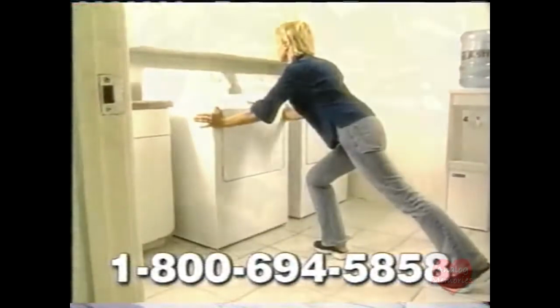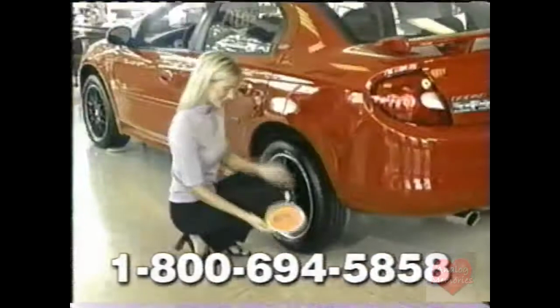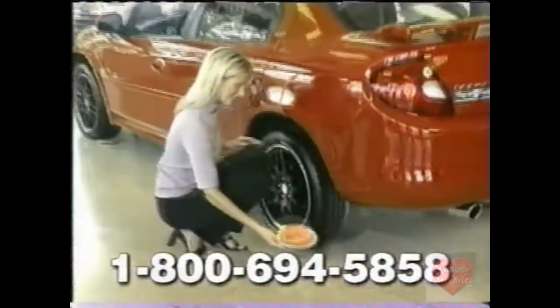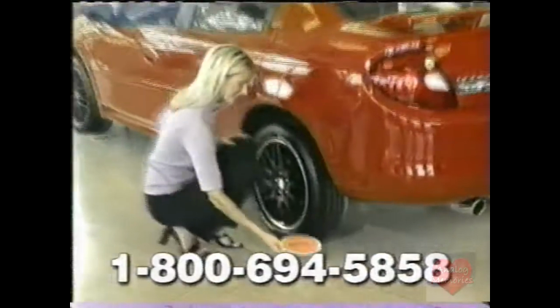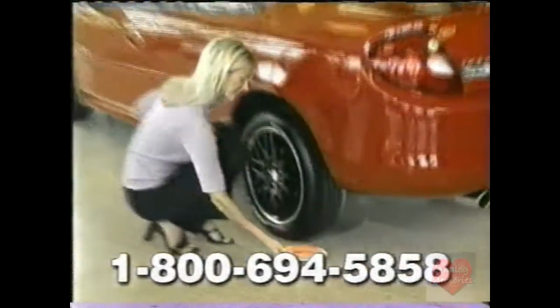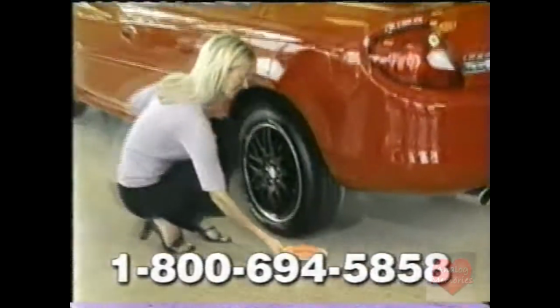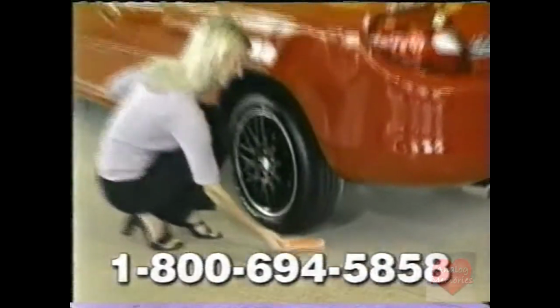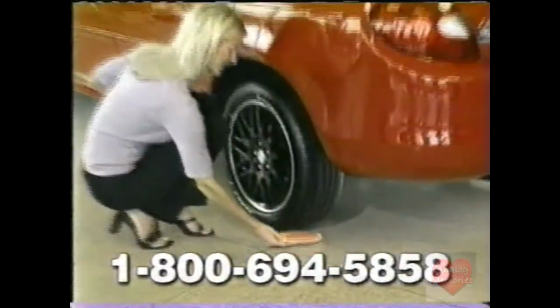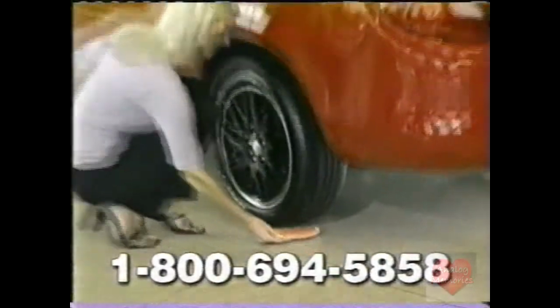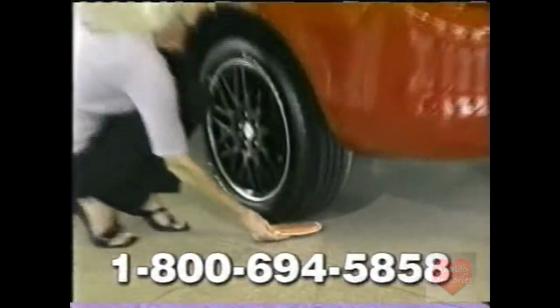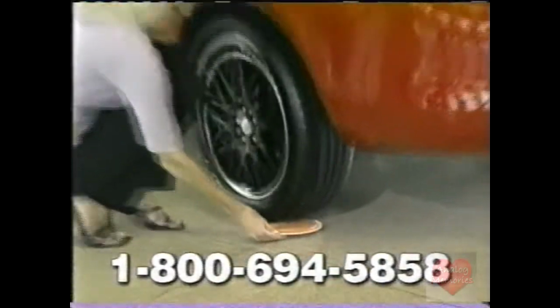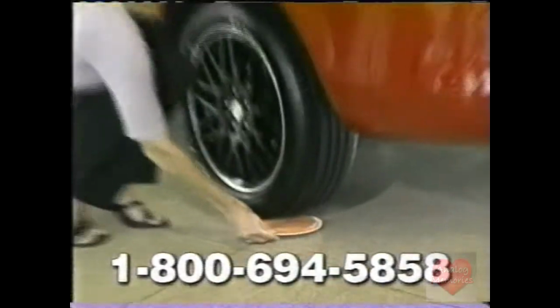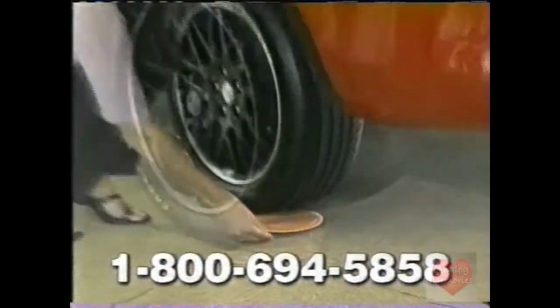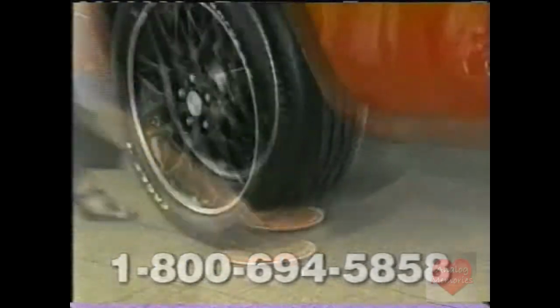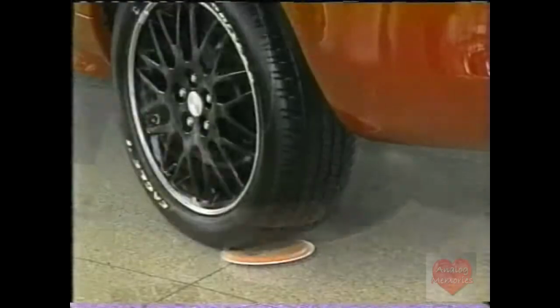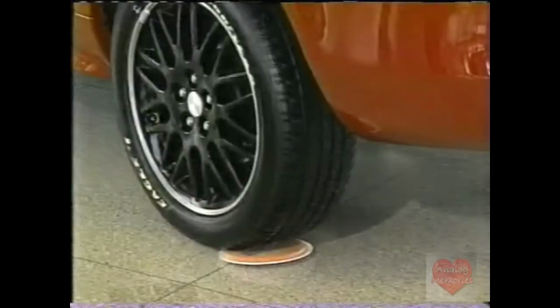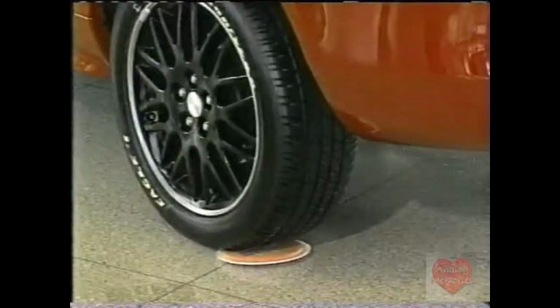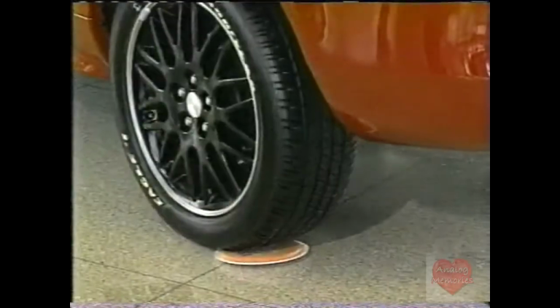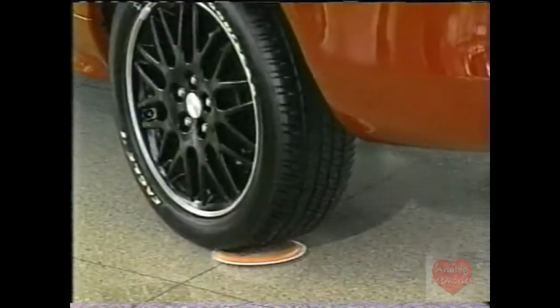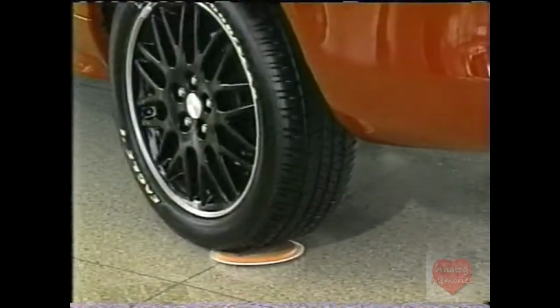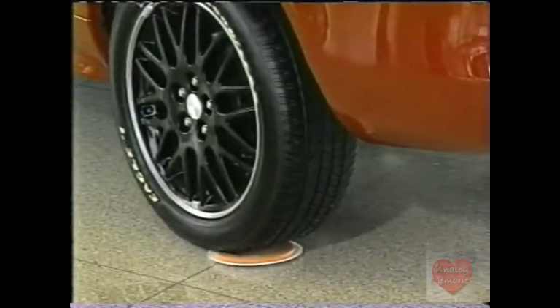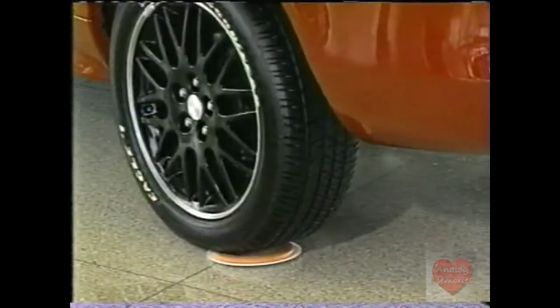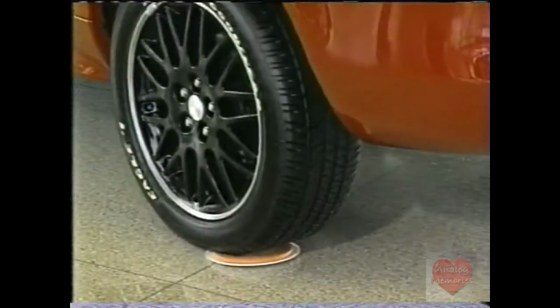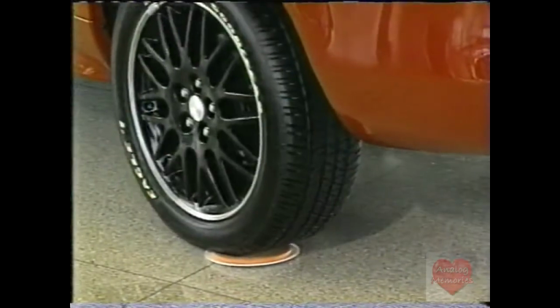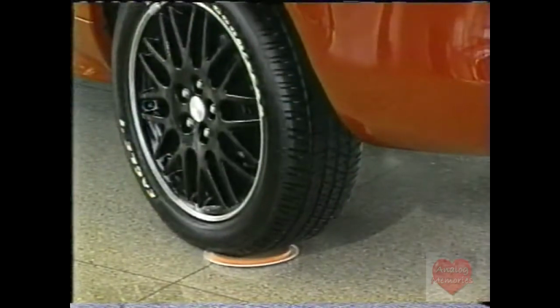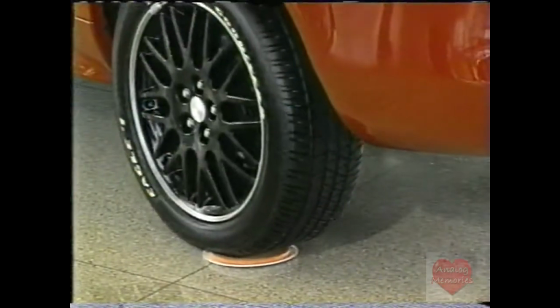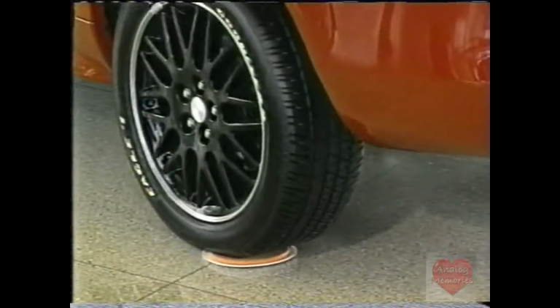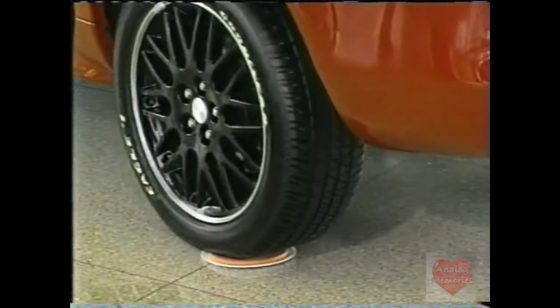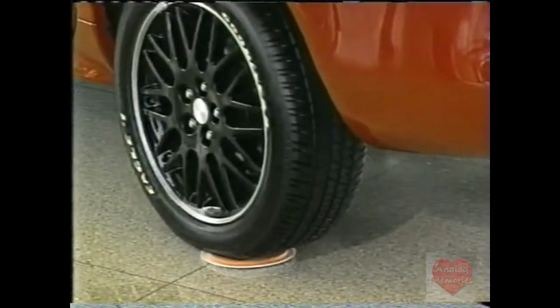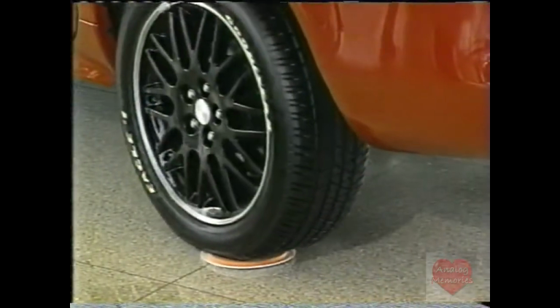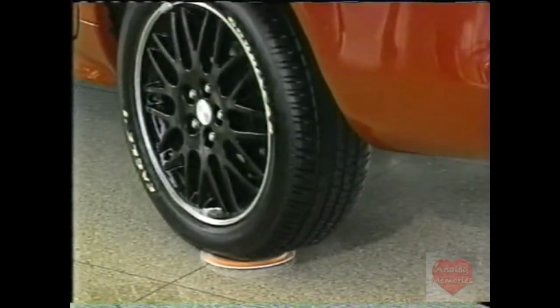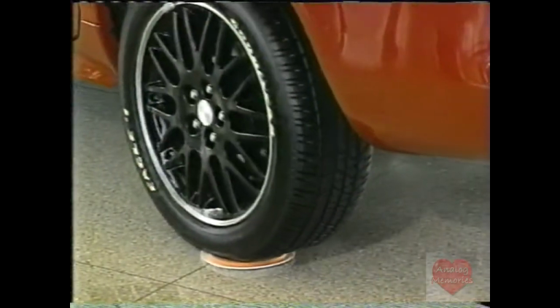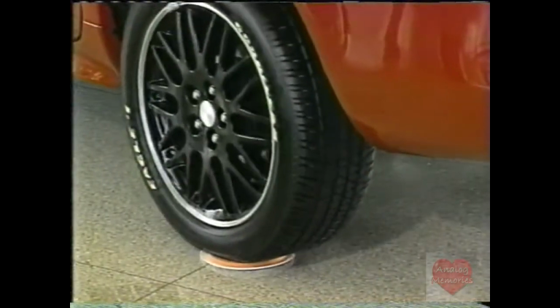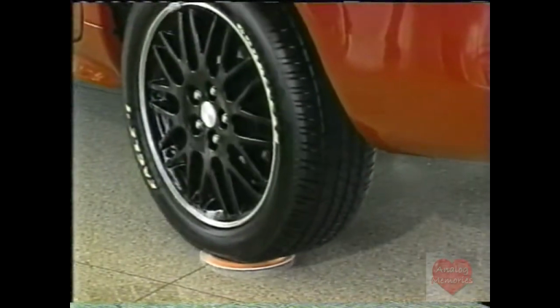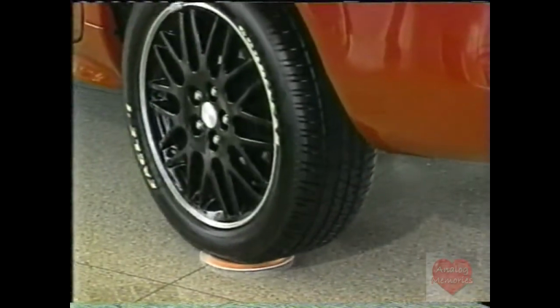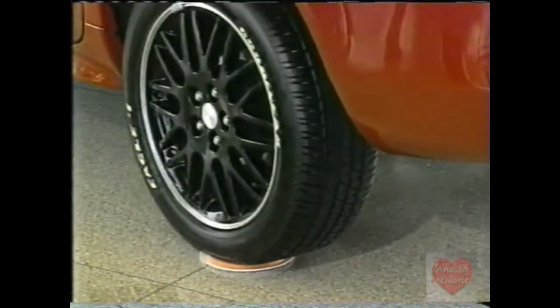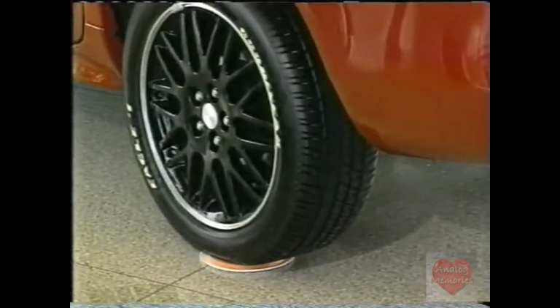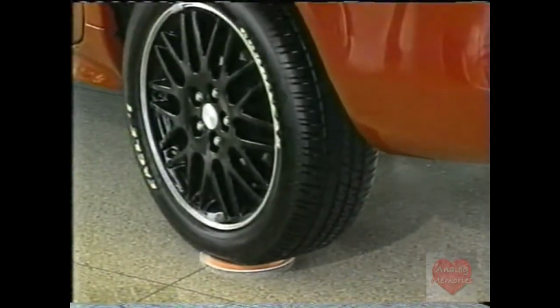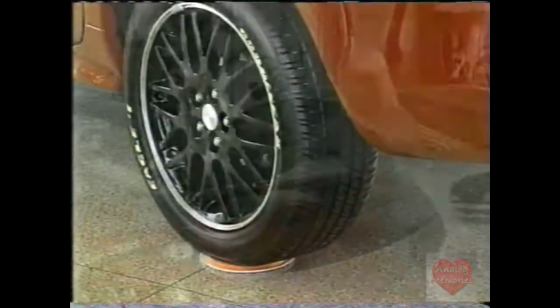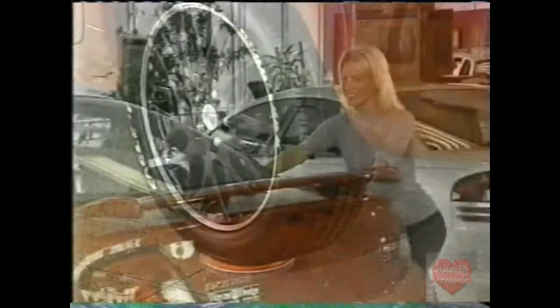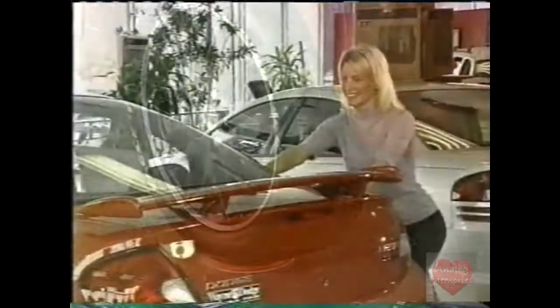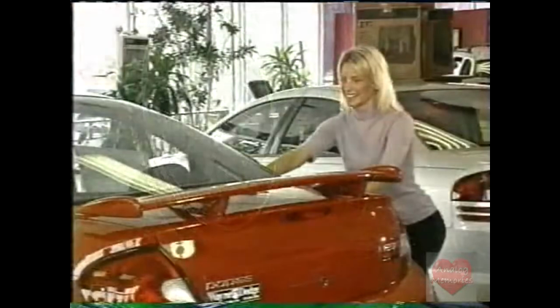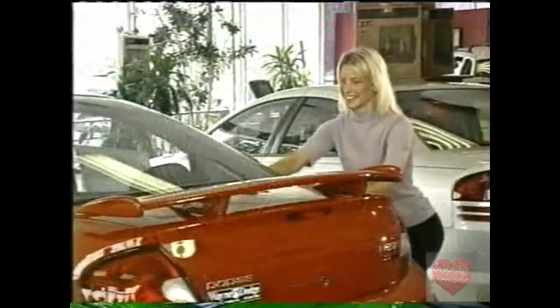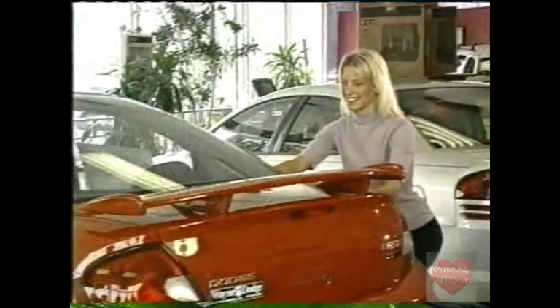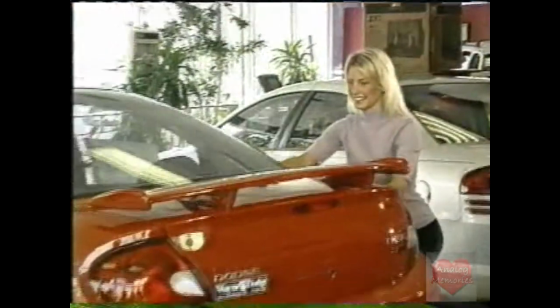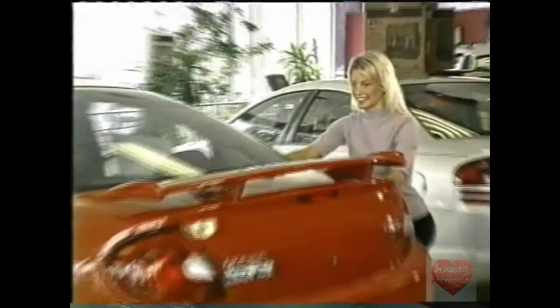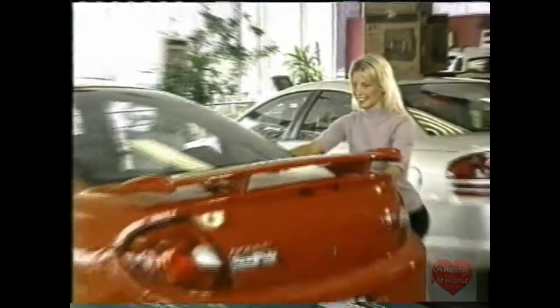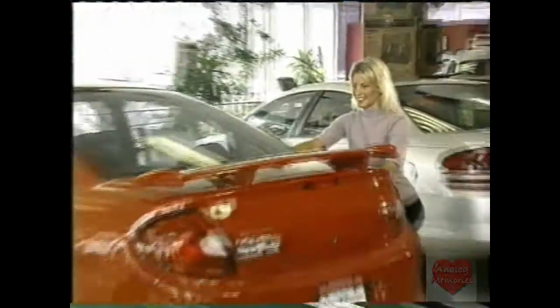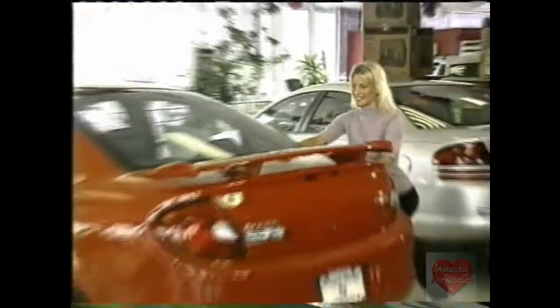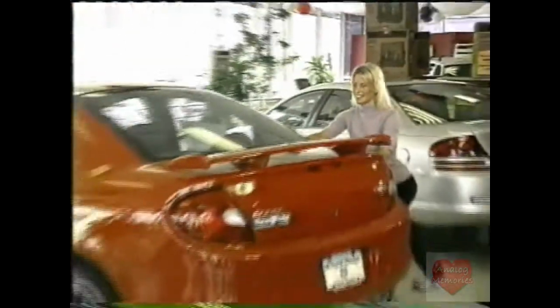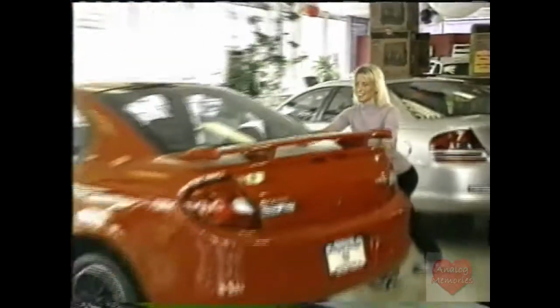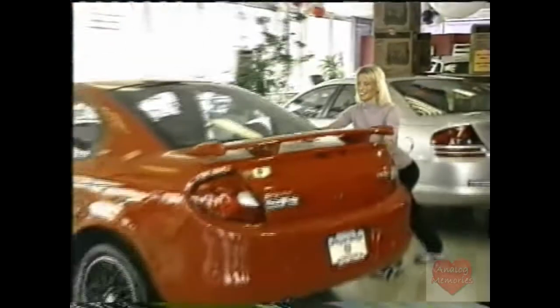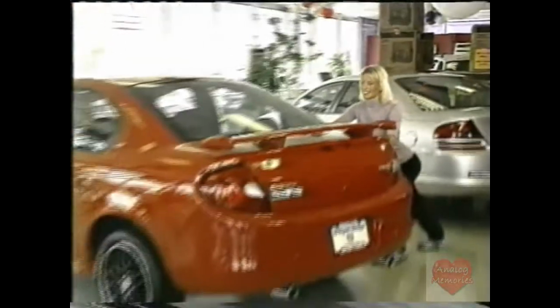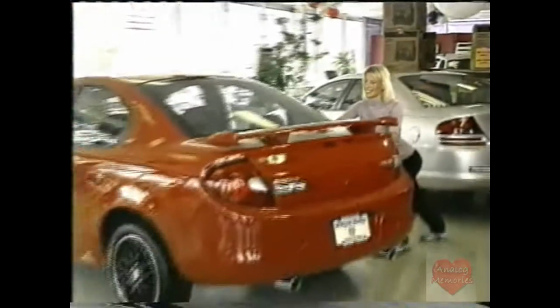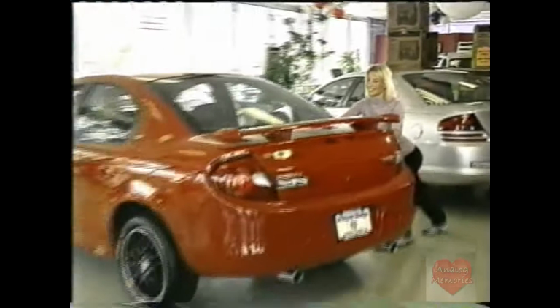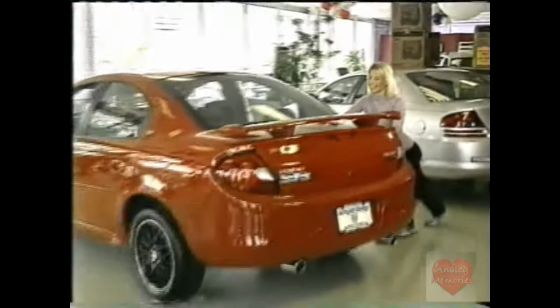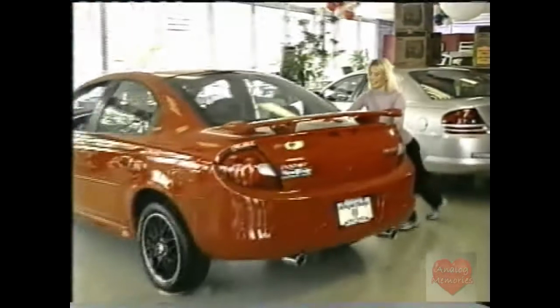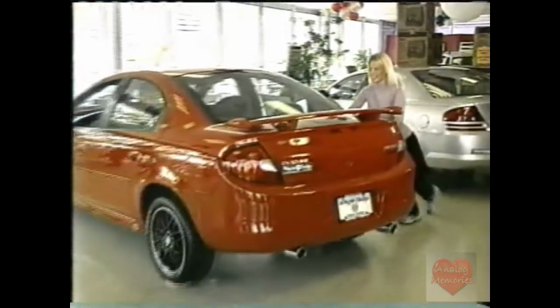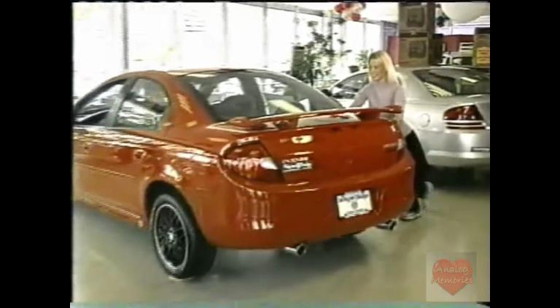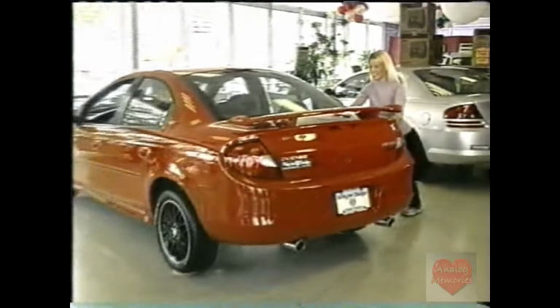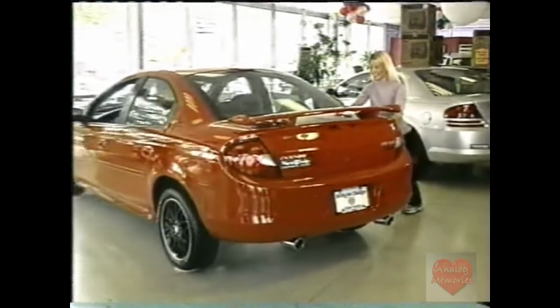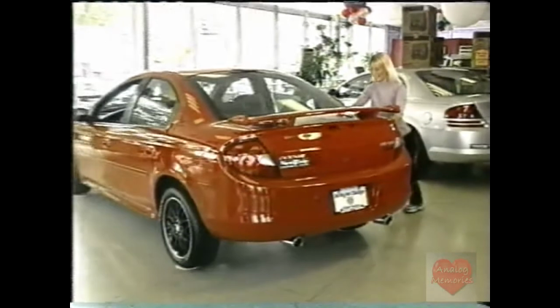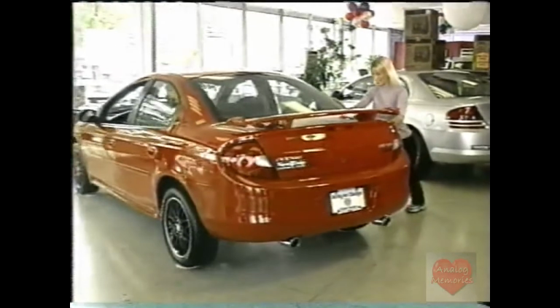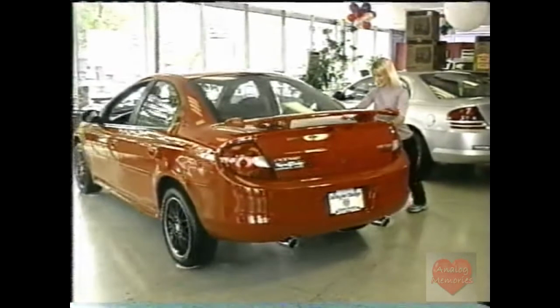Watch, here's one more incredible demo. We placed a moving man under each tire, and this car slides along like magic.